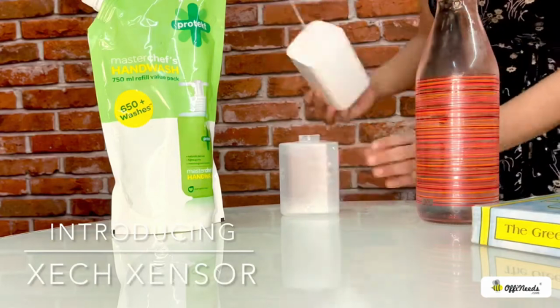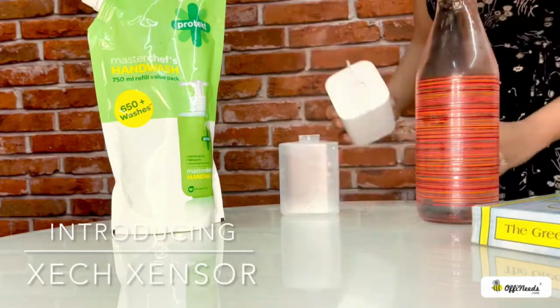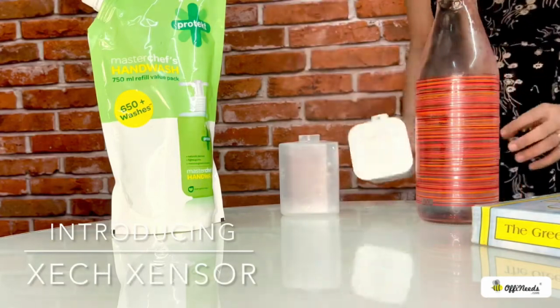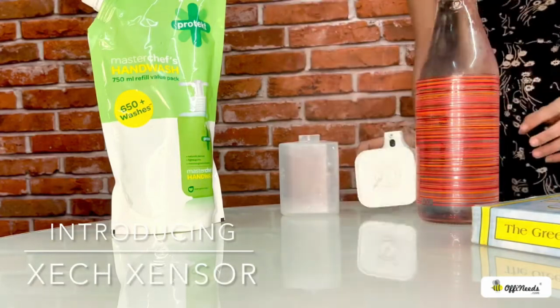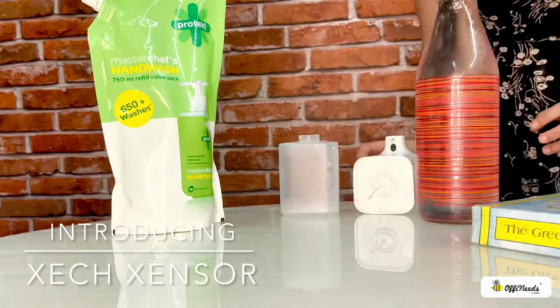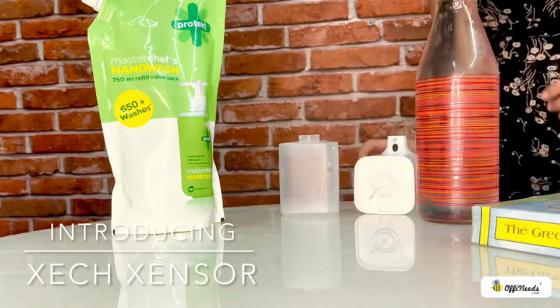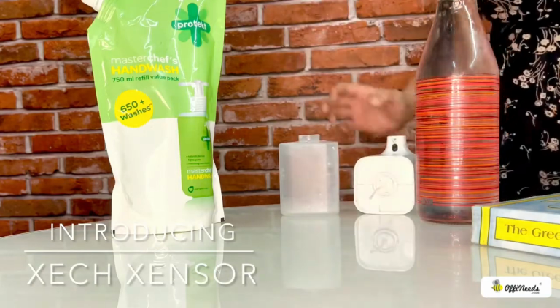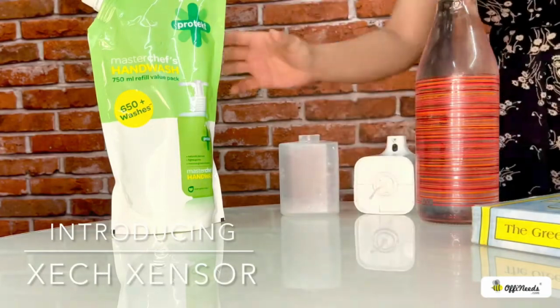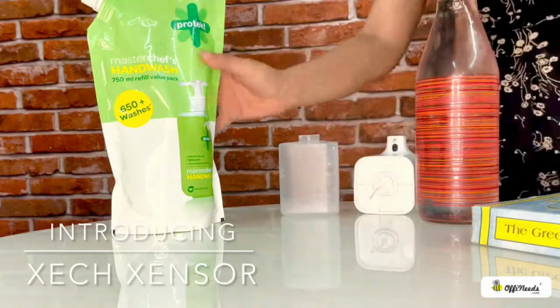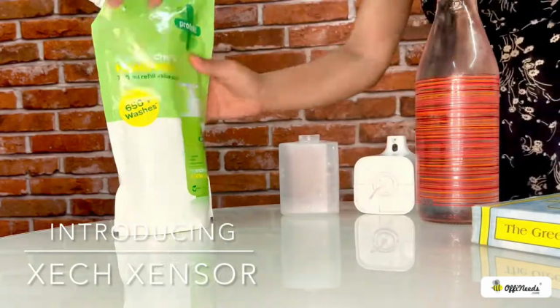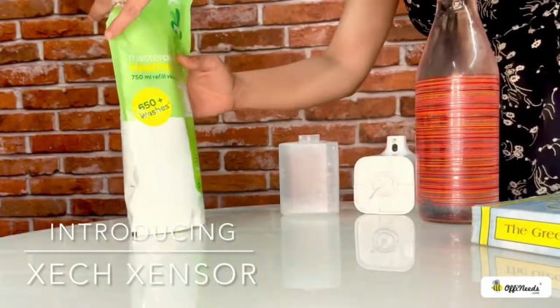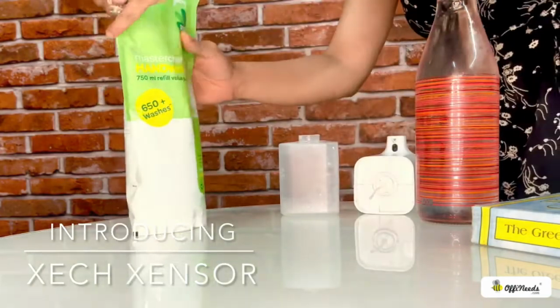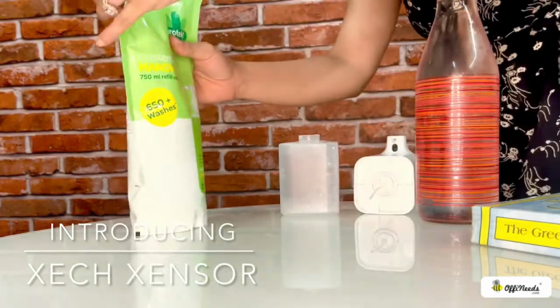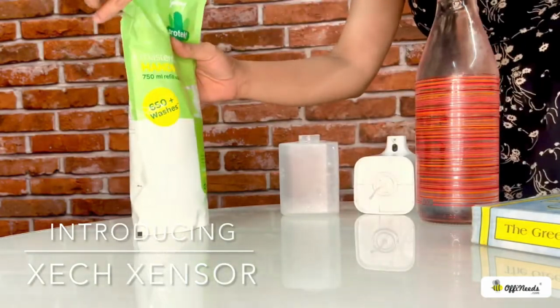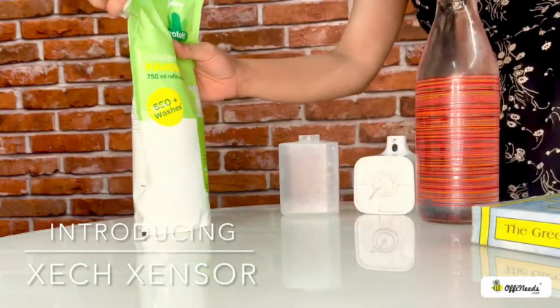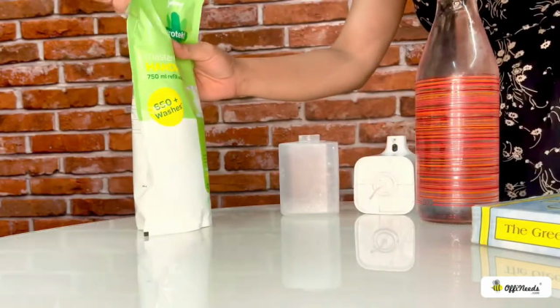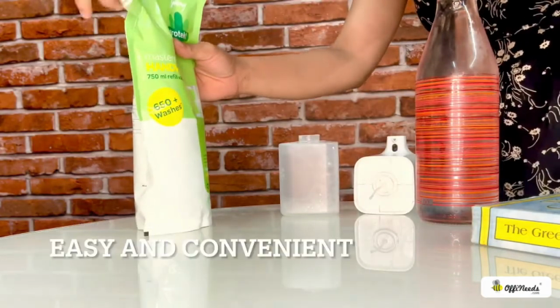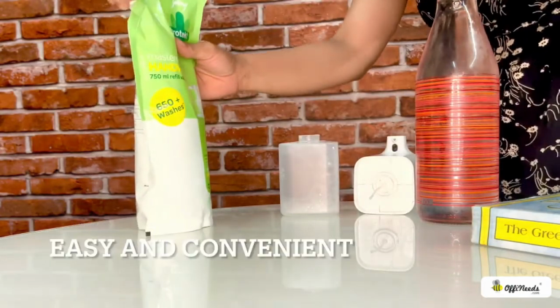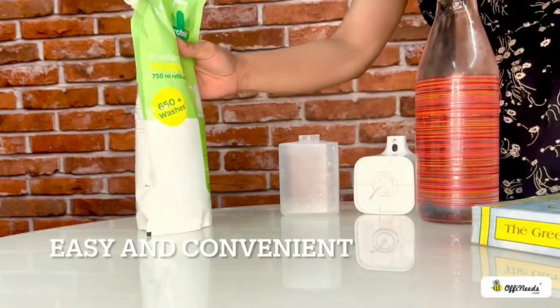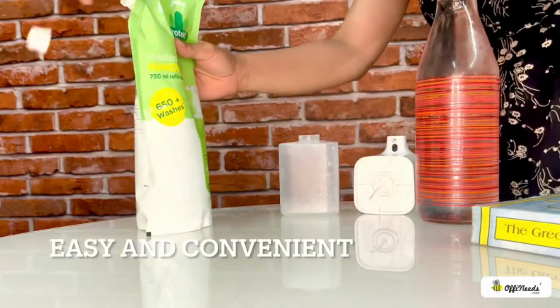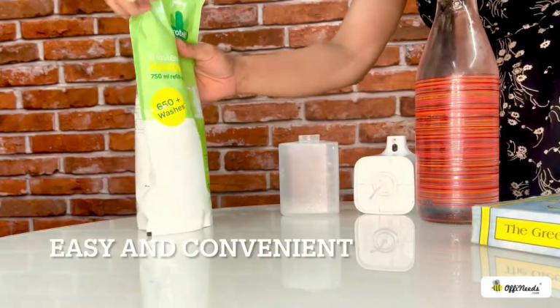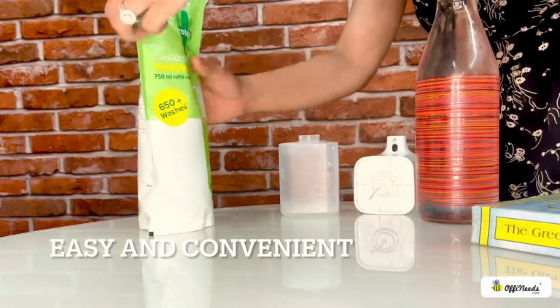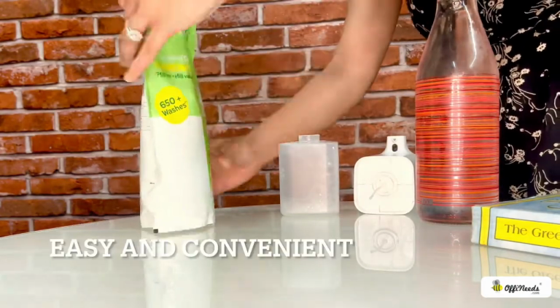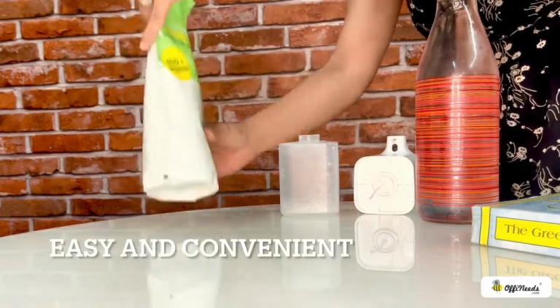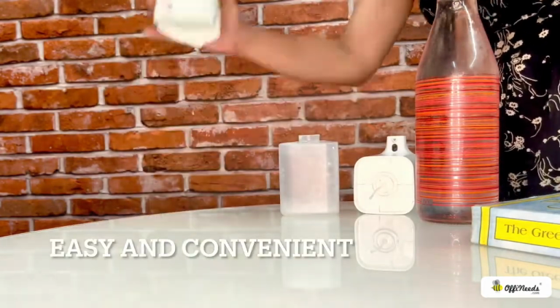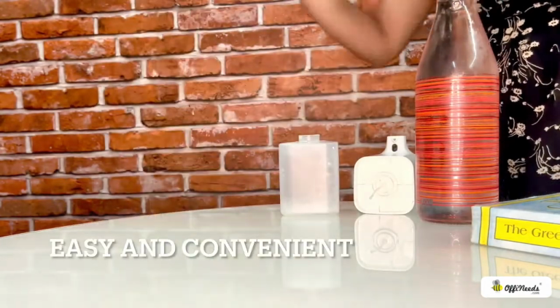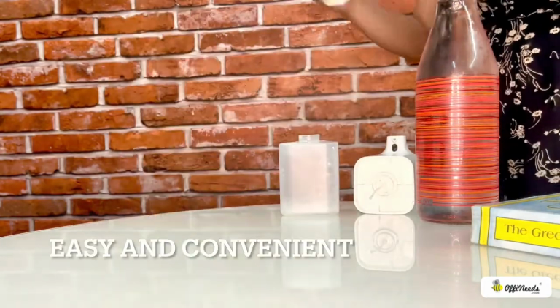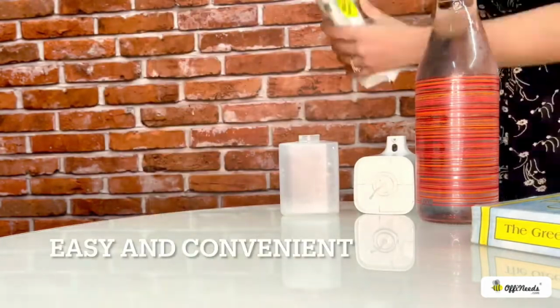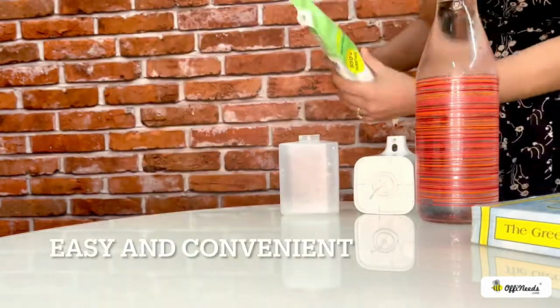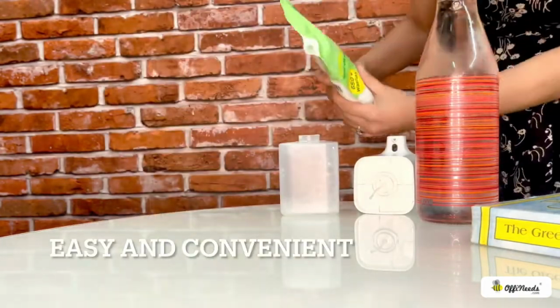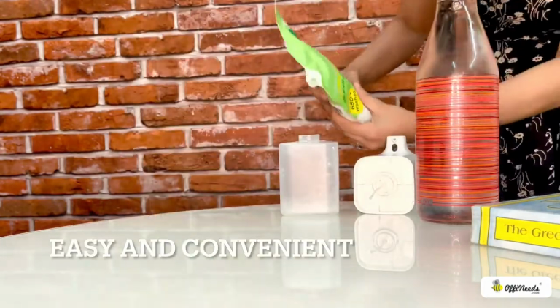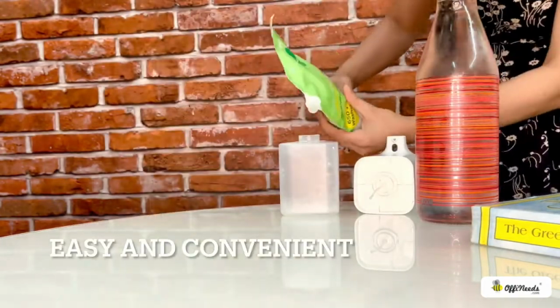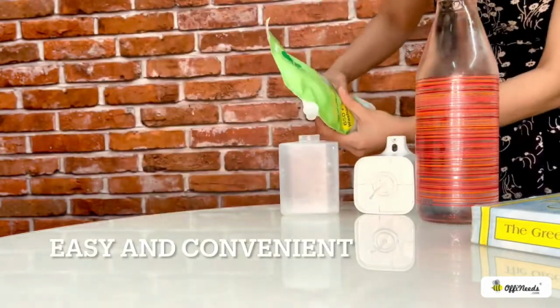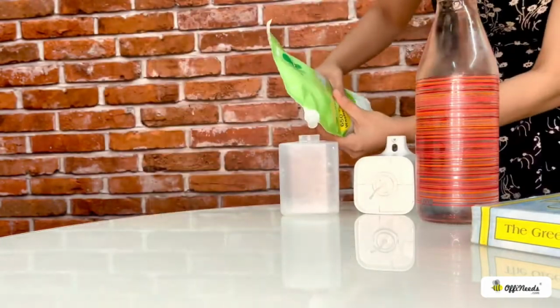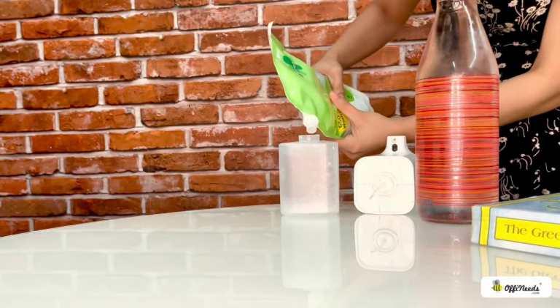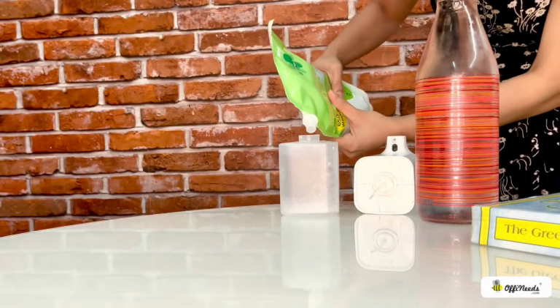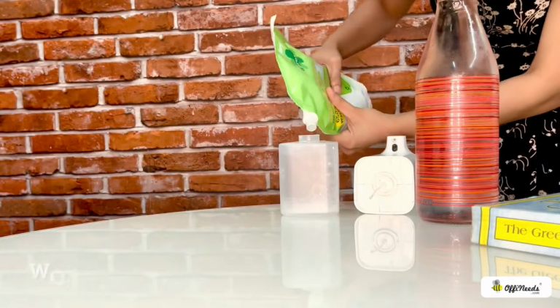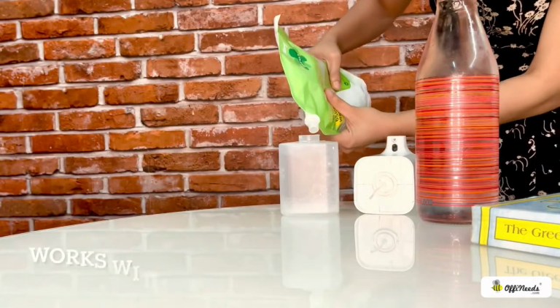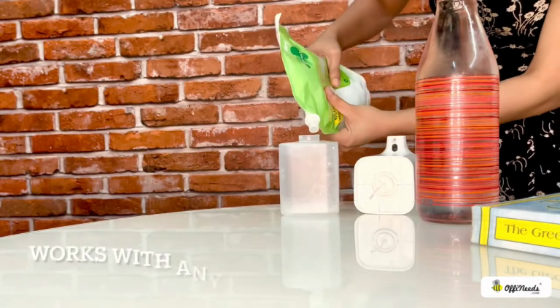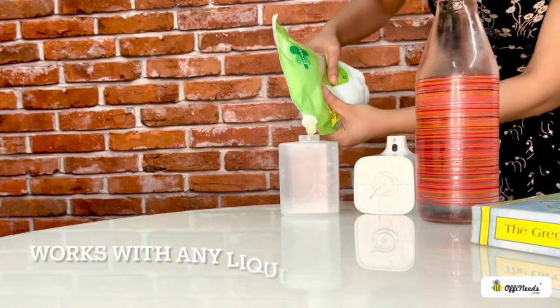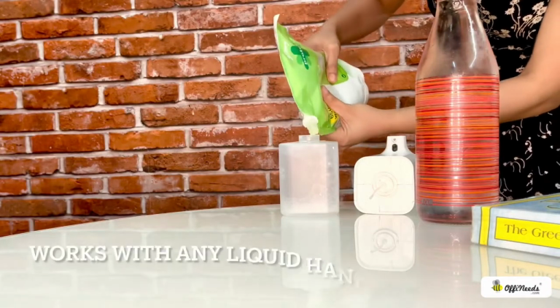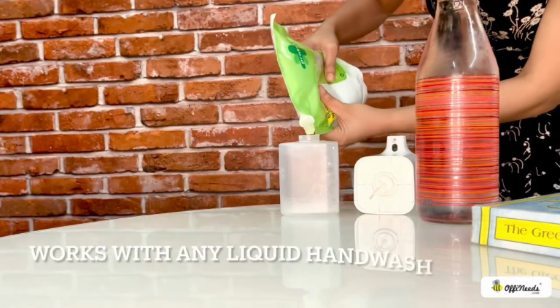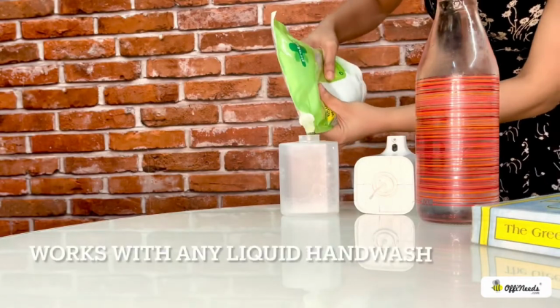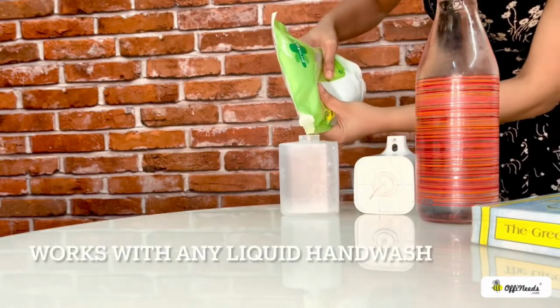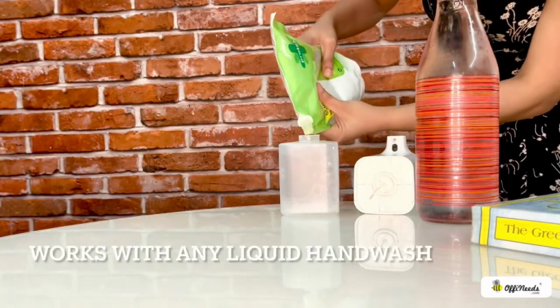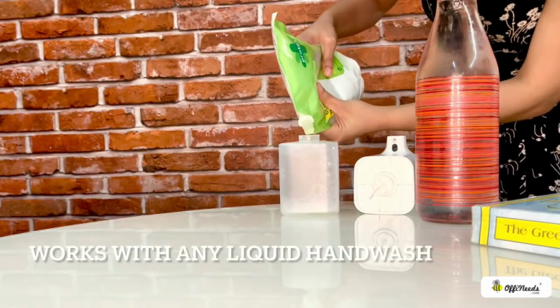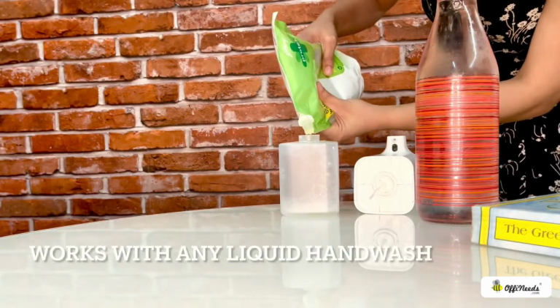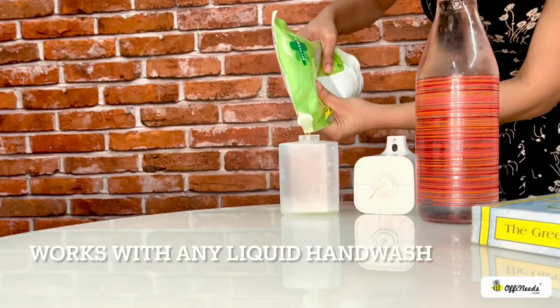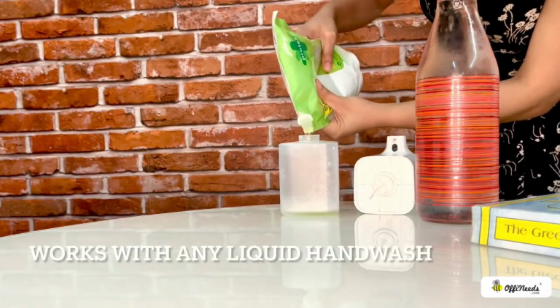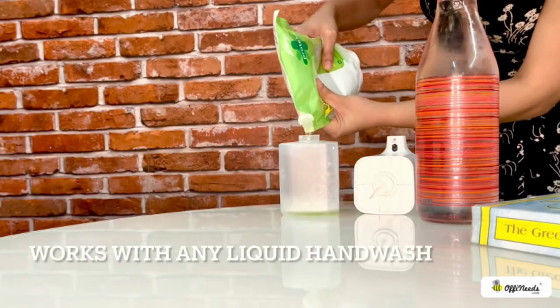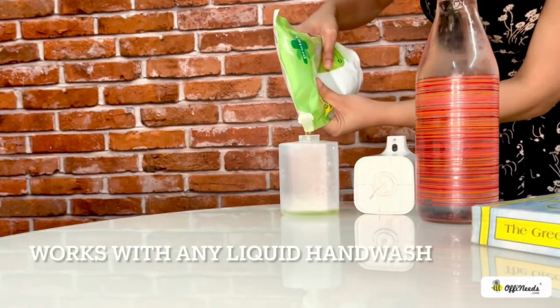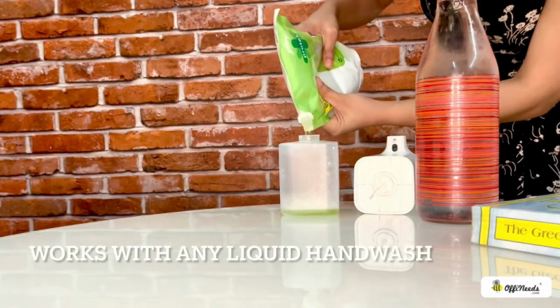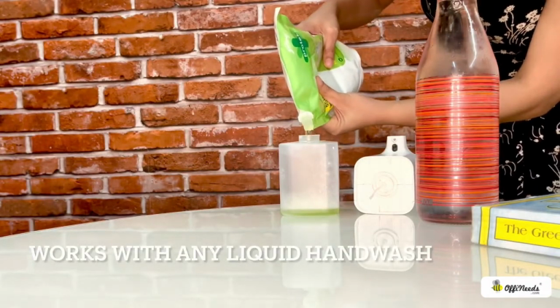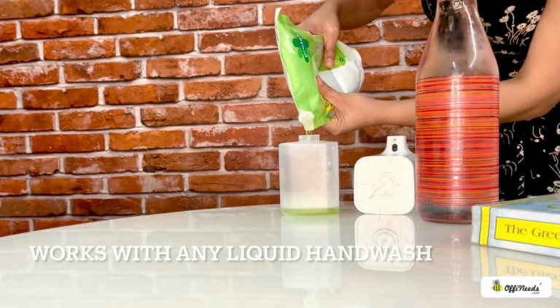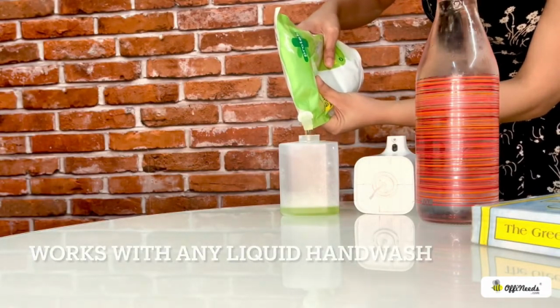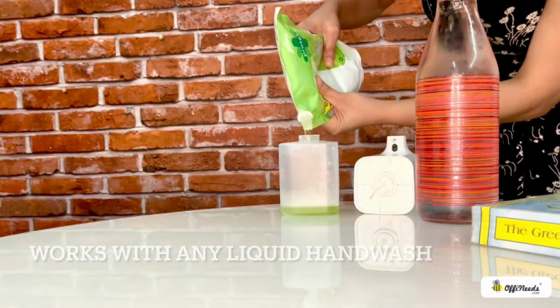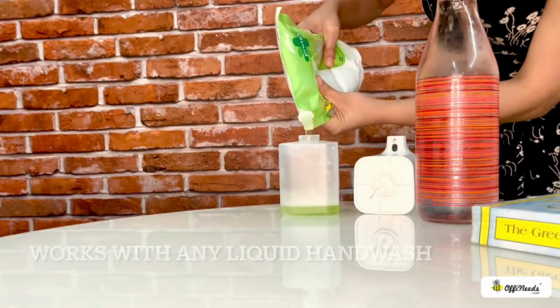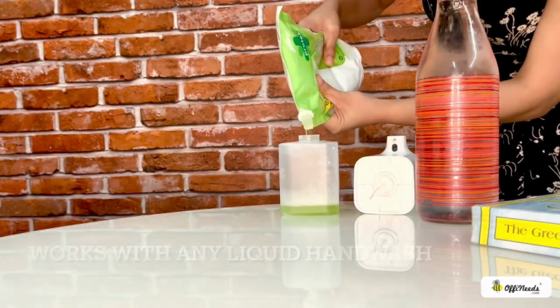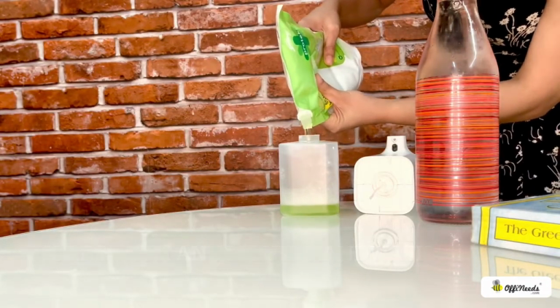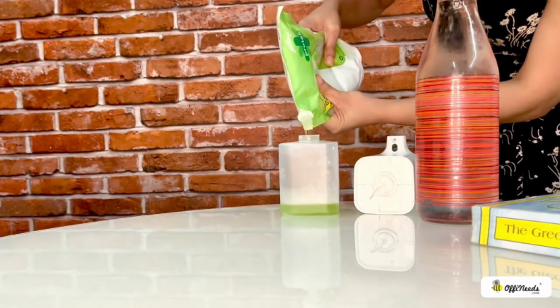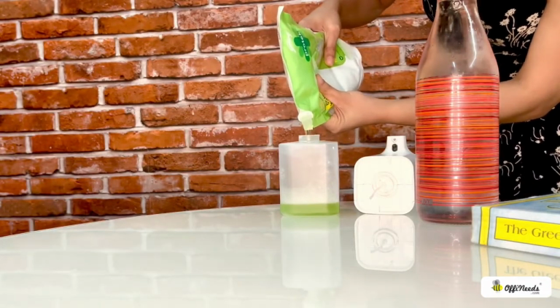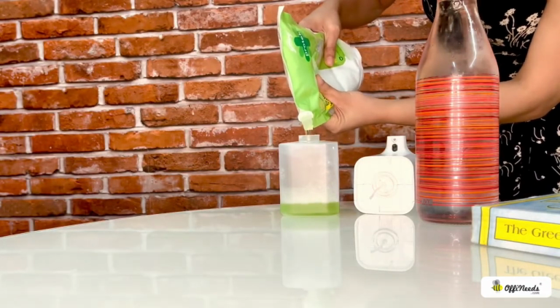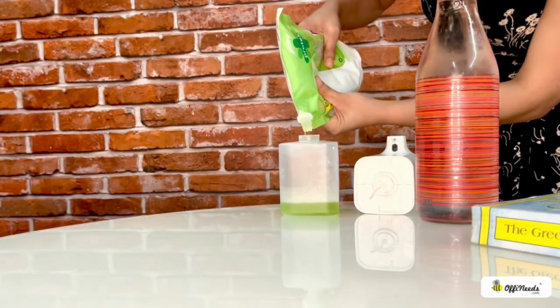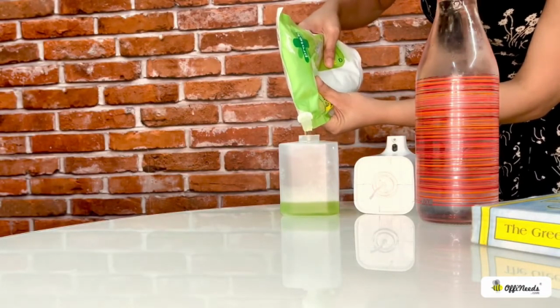Introducing the ZEC Zenser Automatic Contactless Foam Dispenser — easy to use and convenient. Refill ZEC Zenser.